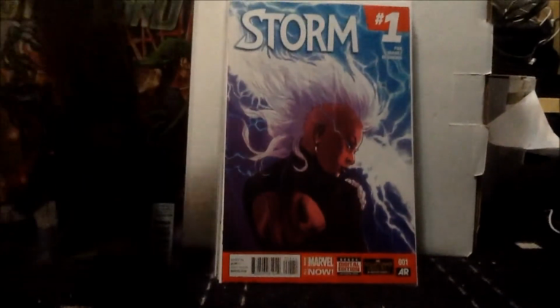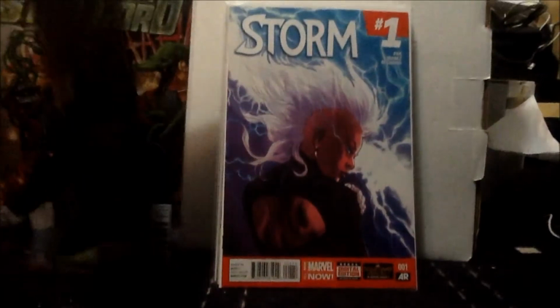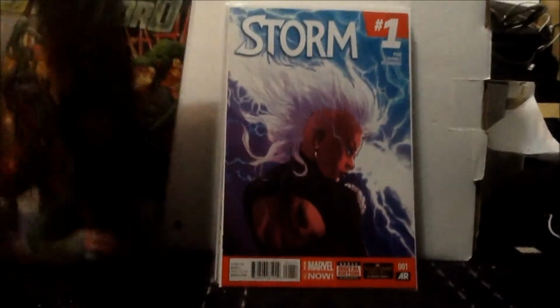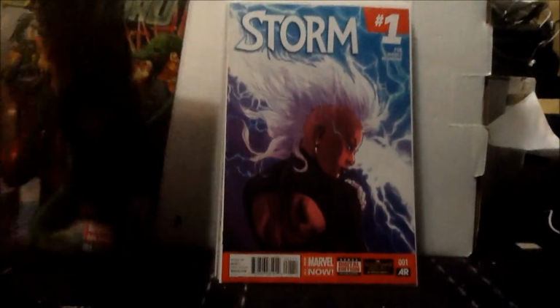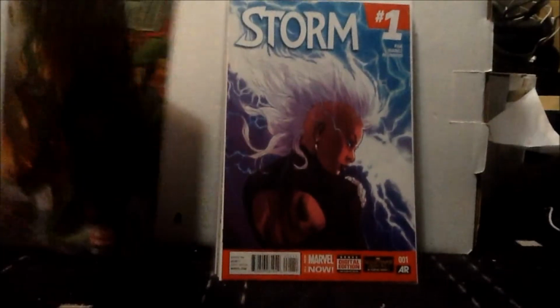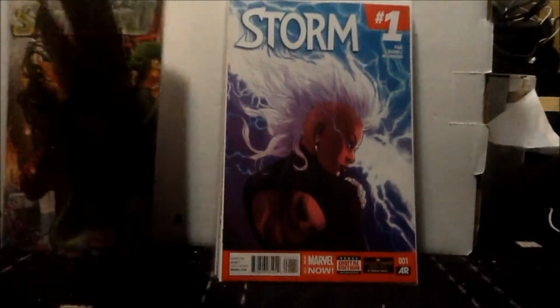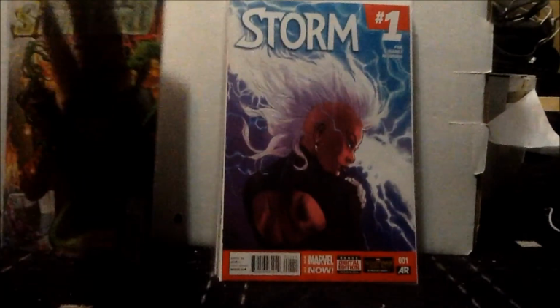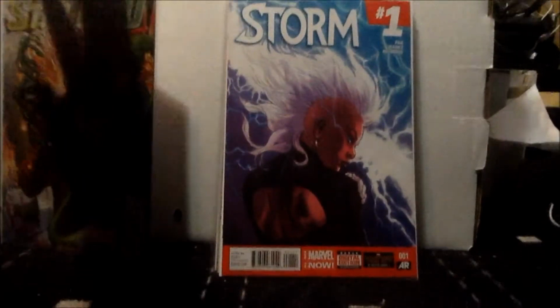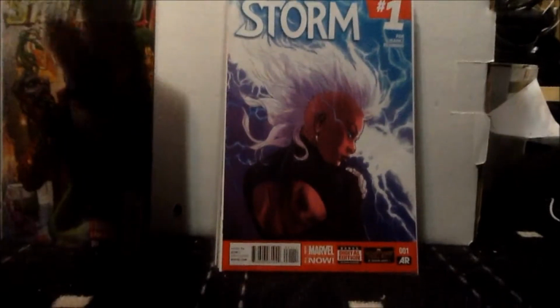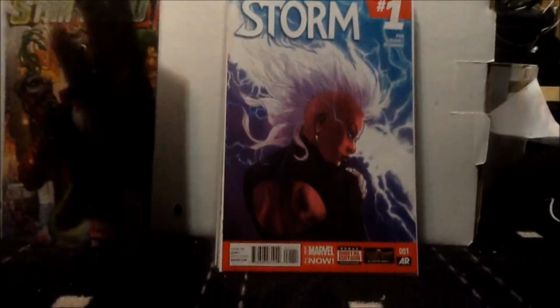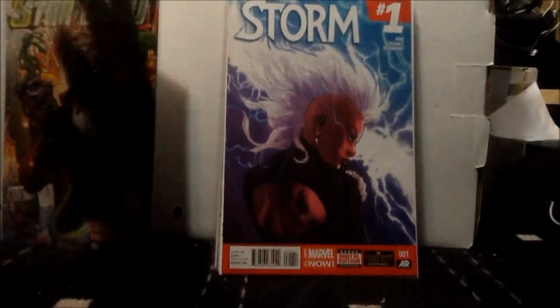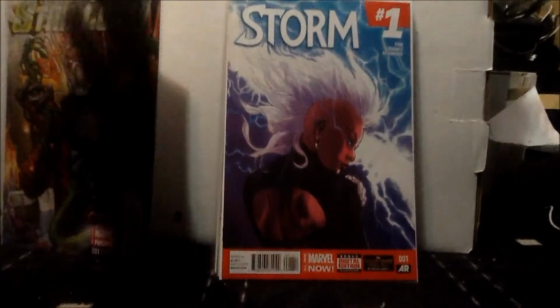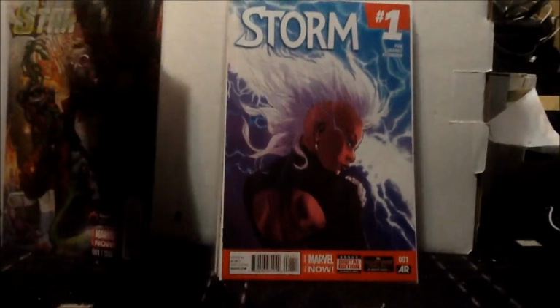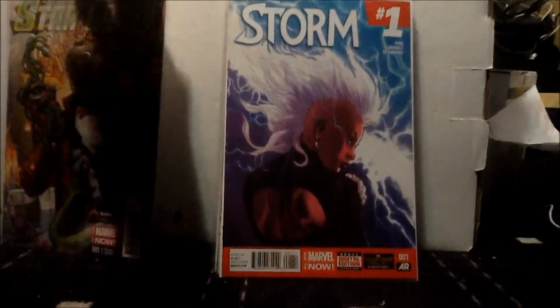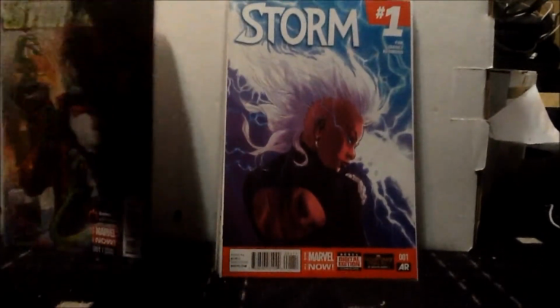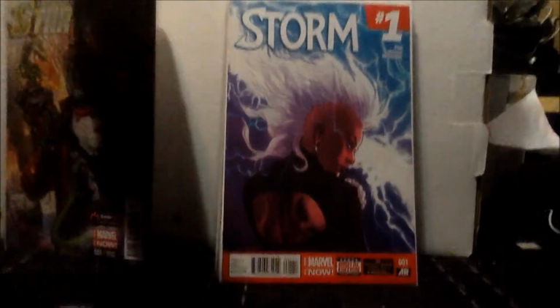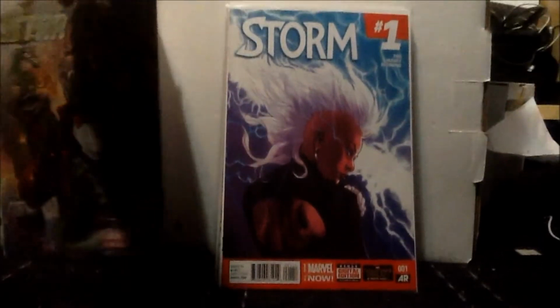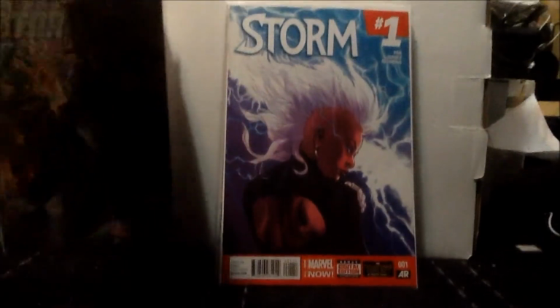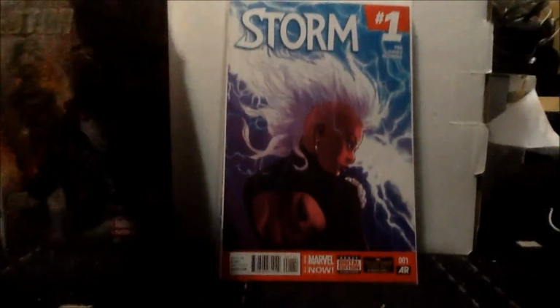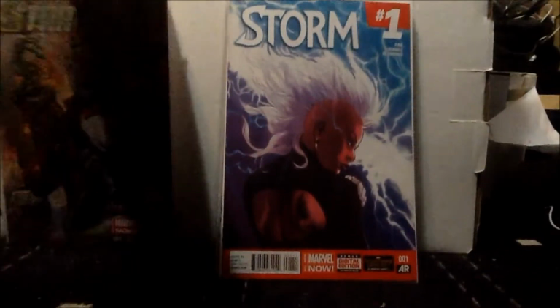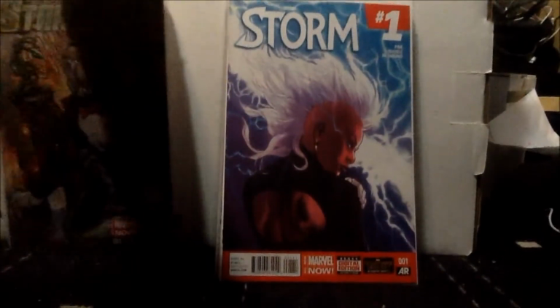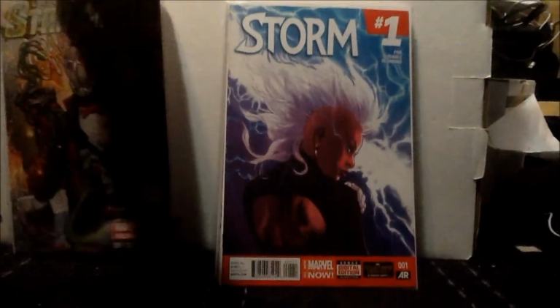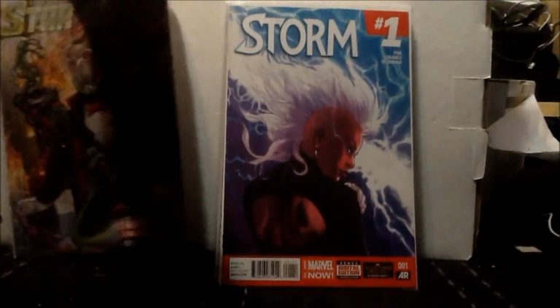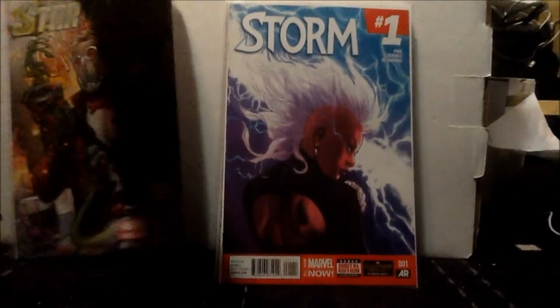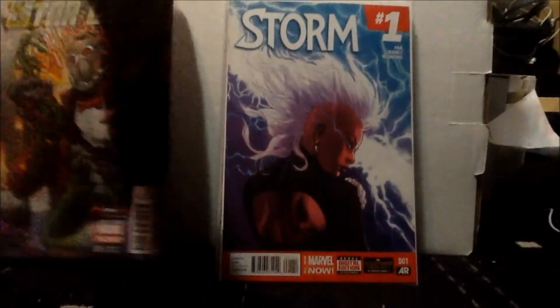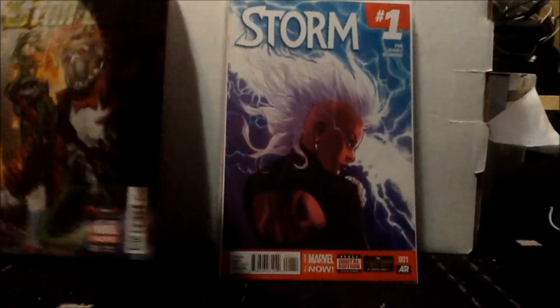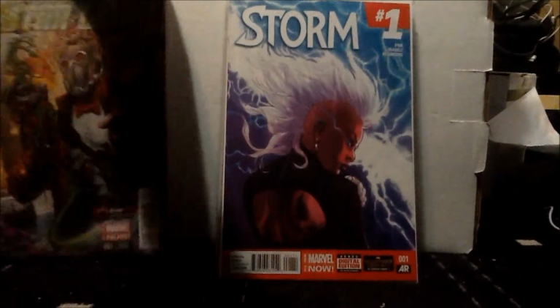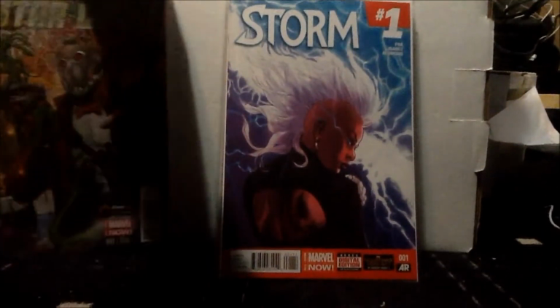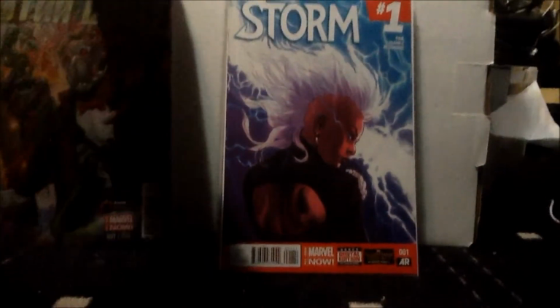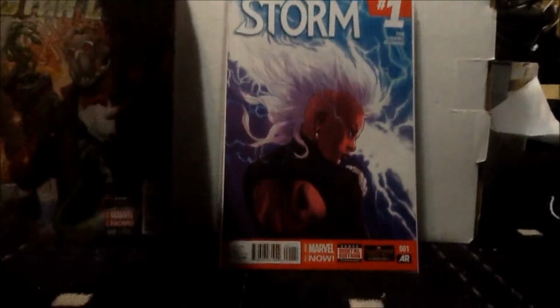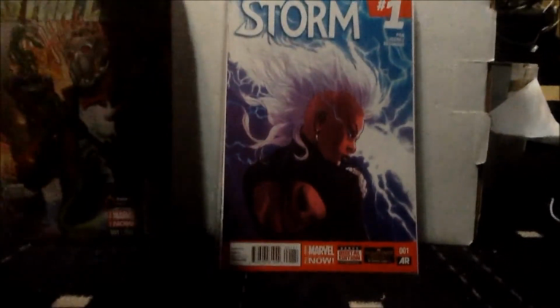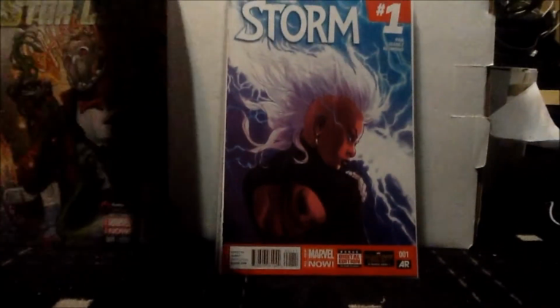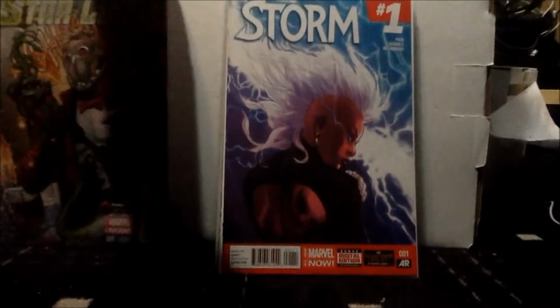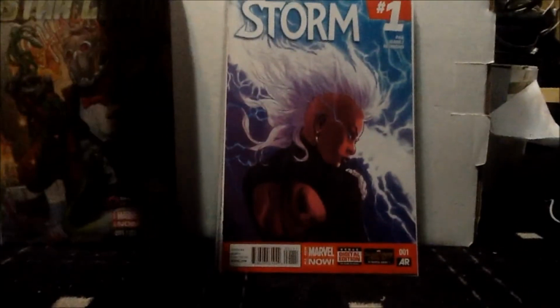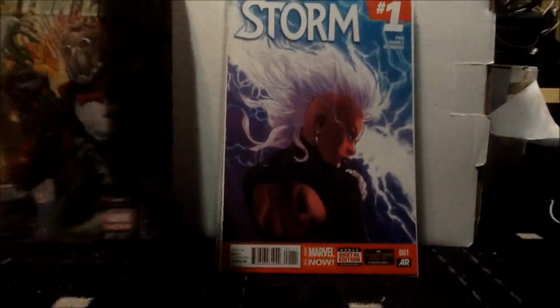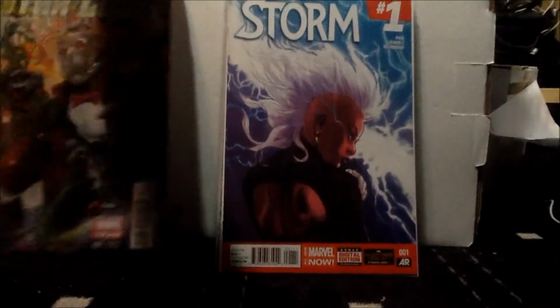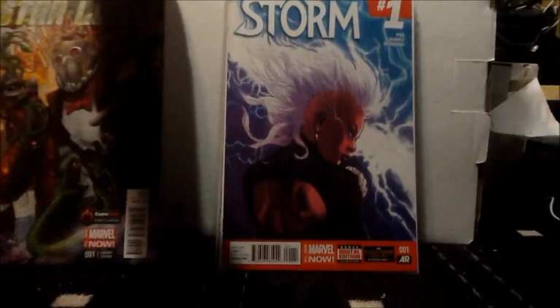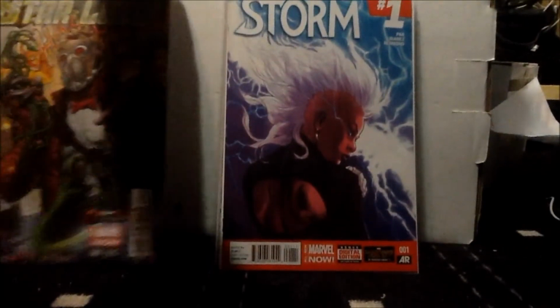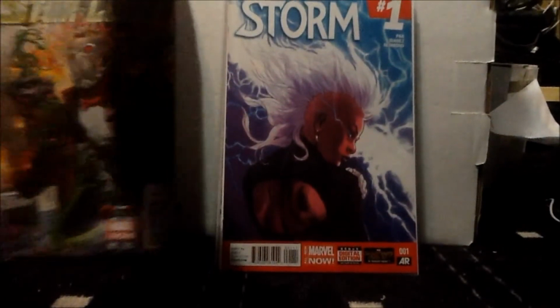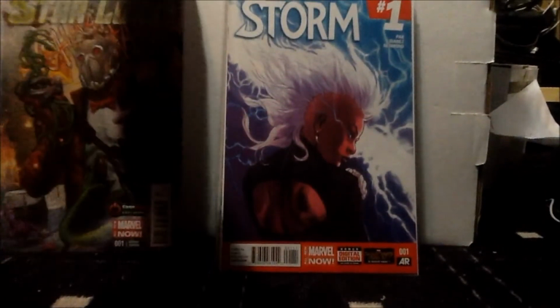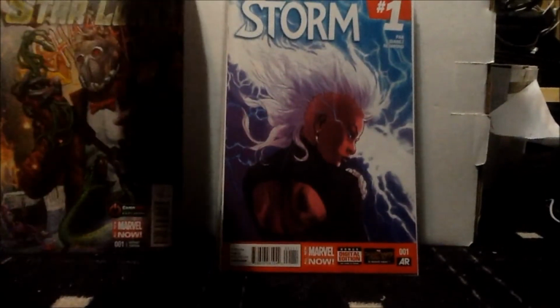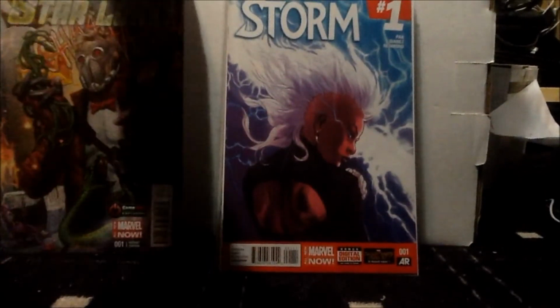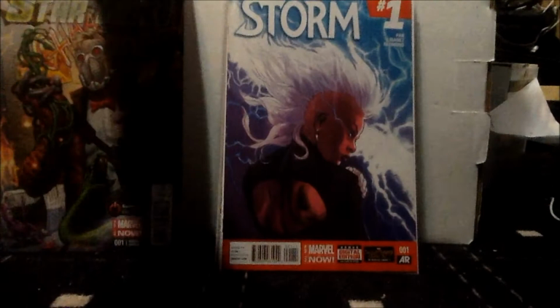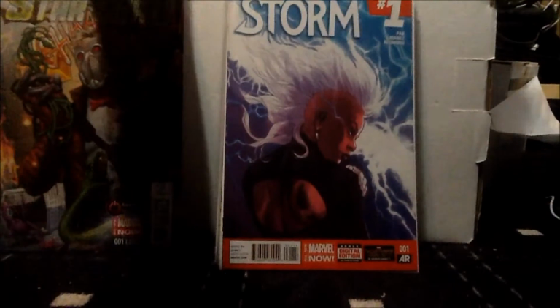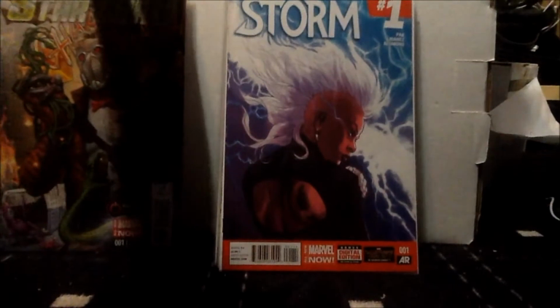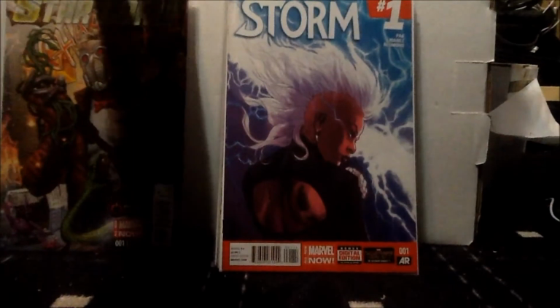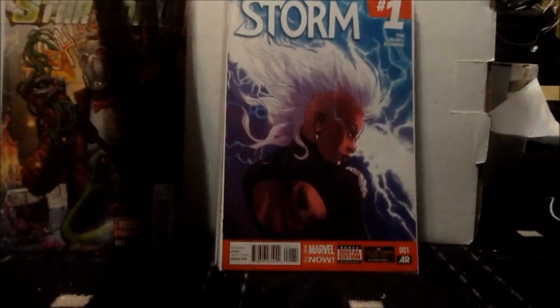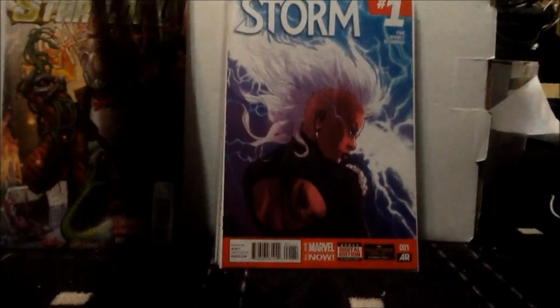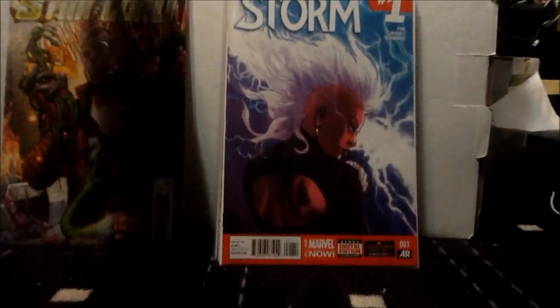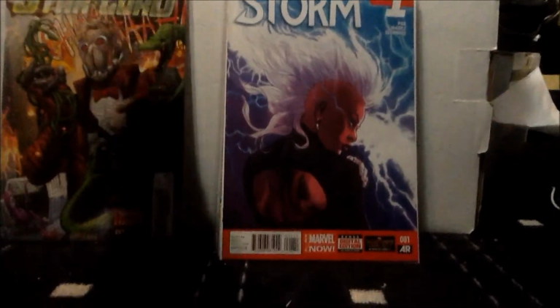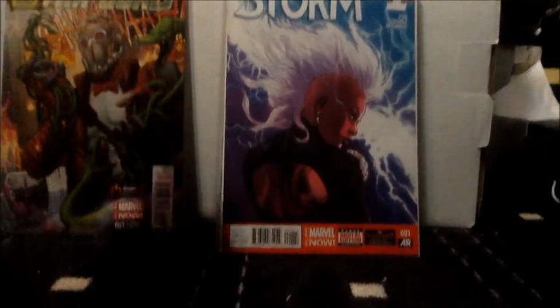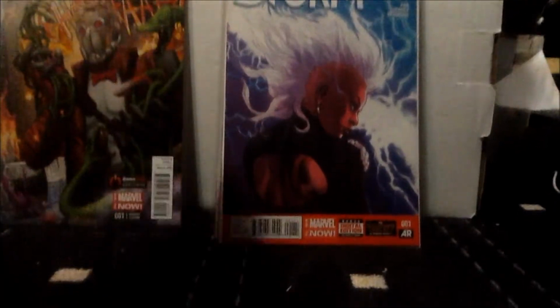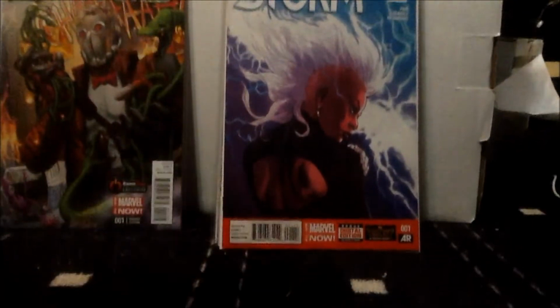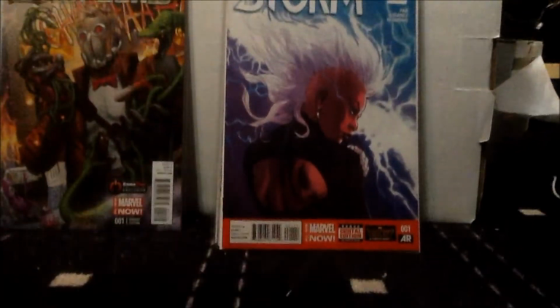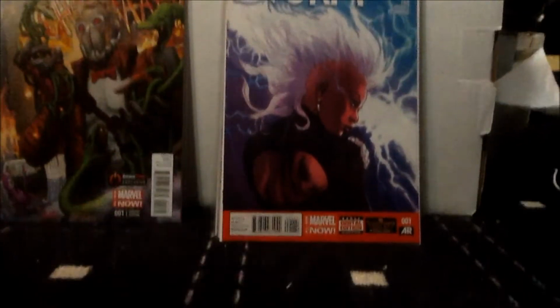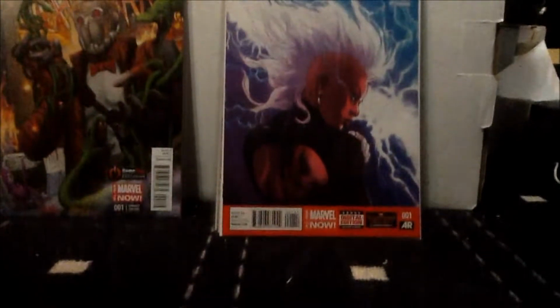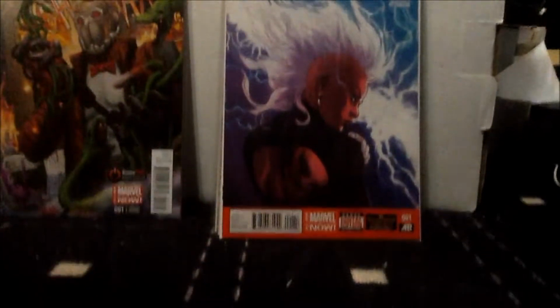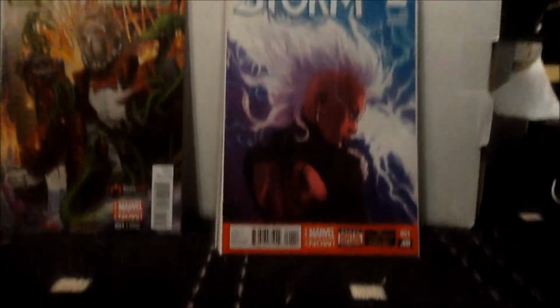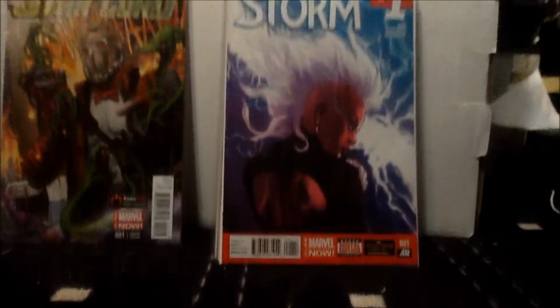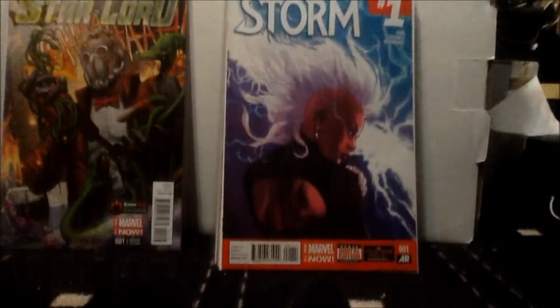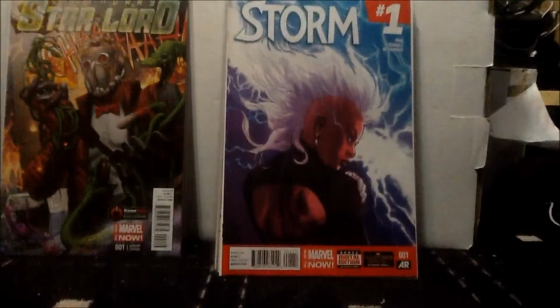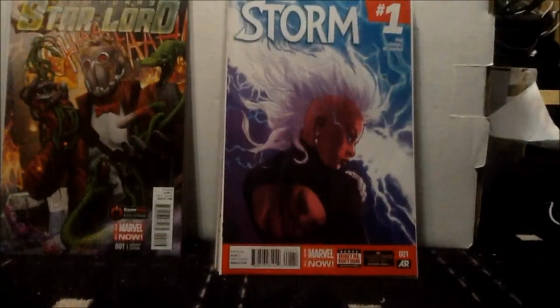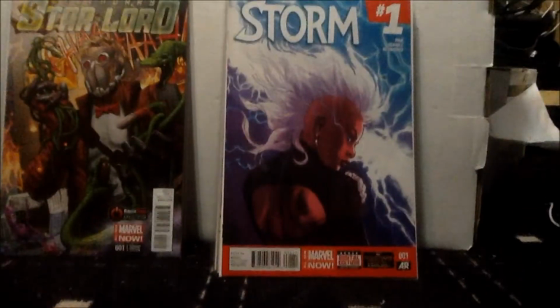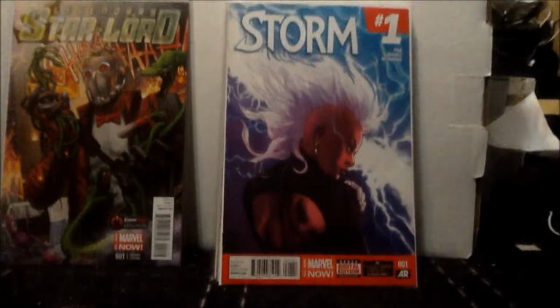I also have a print I got from Wizard World that I showed you guys — the Deadpool and Dazzler dancing print. Awesome as well.